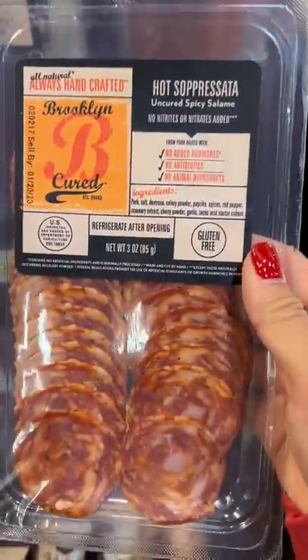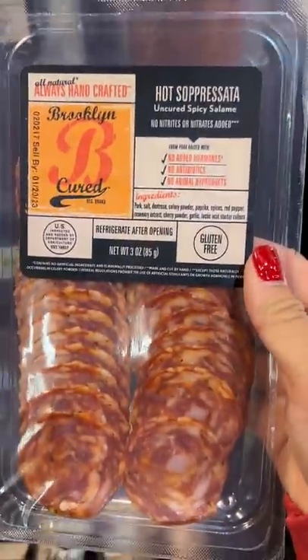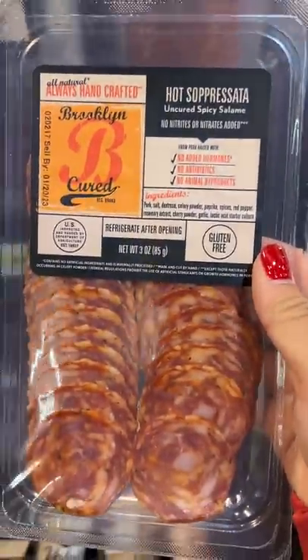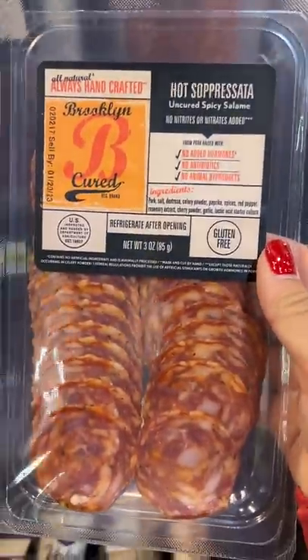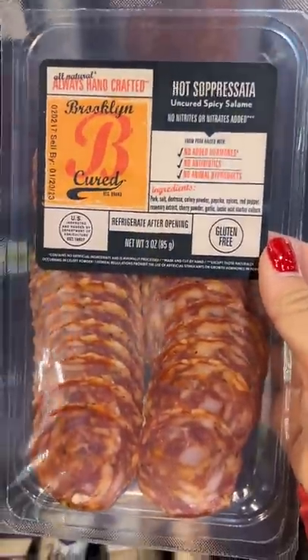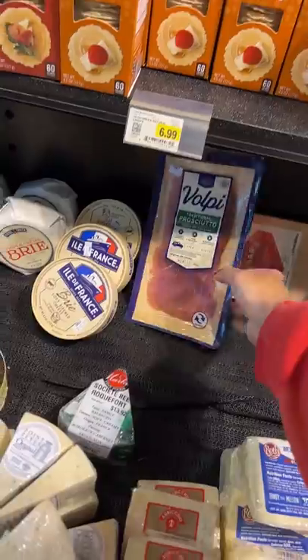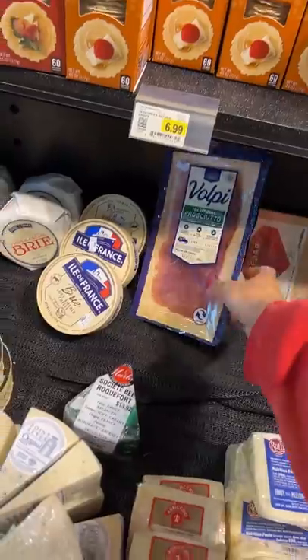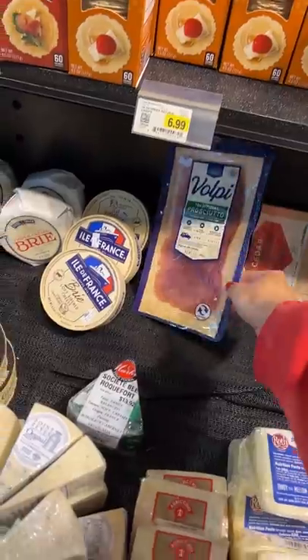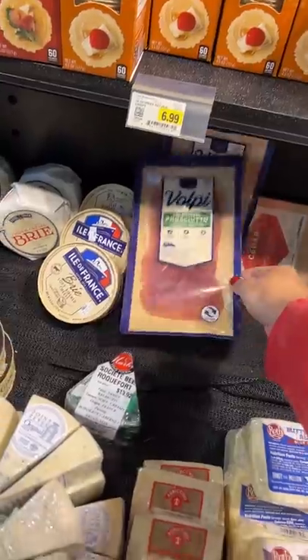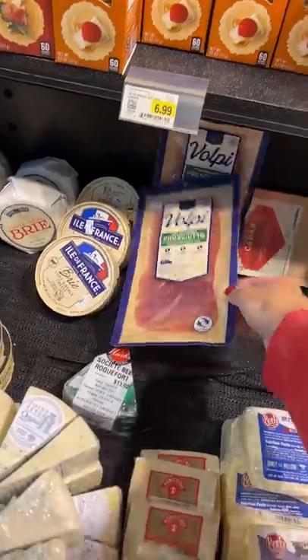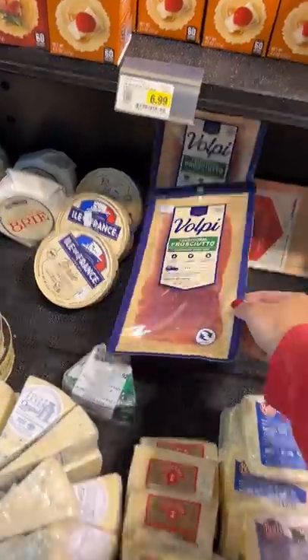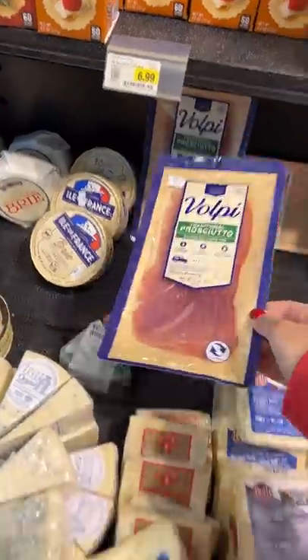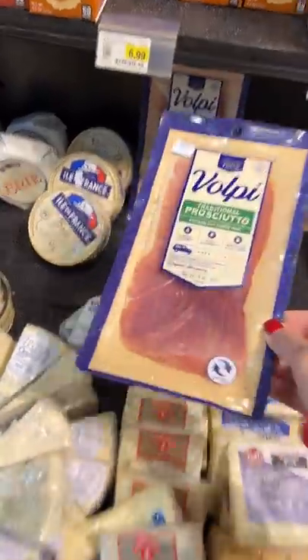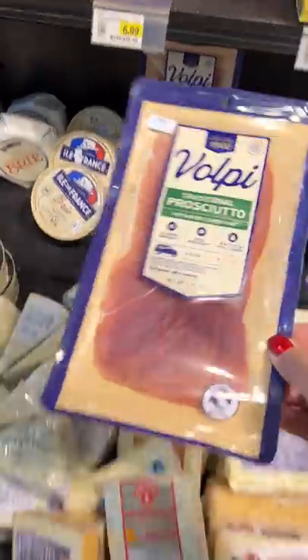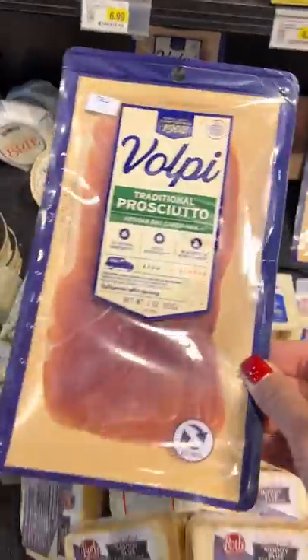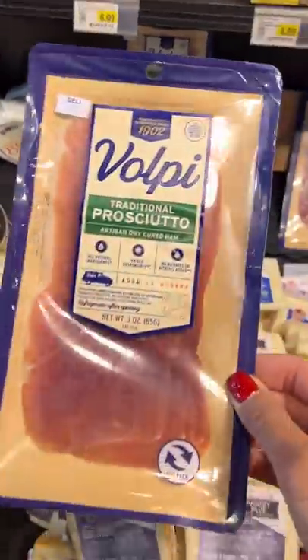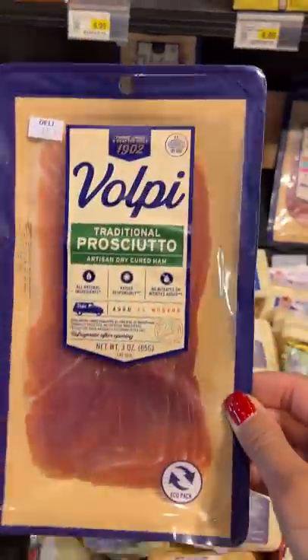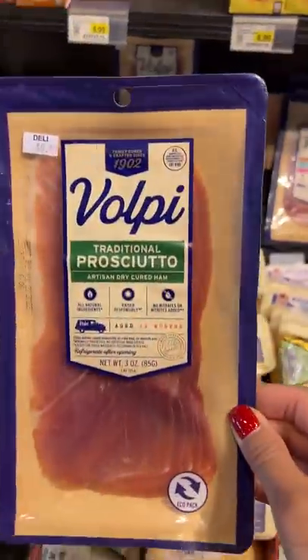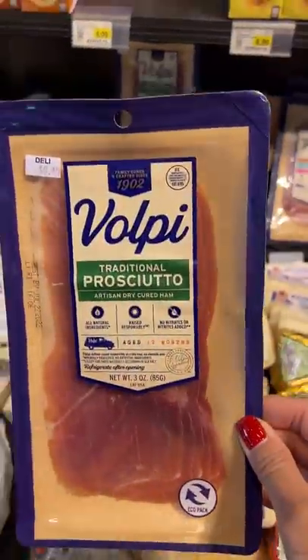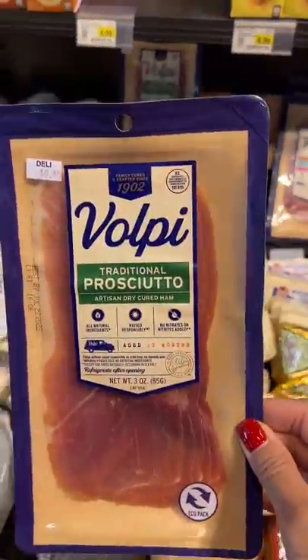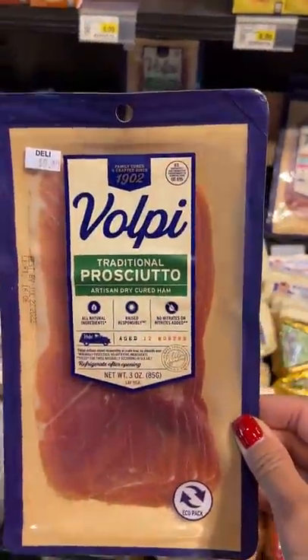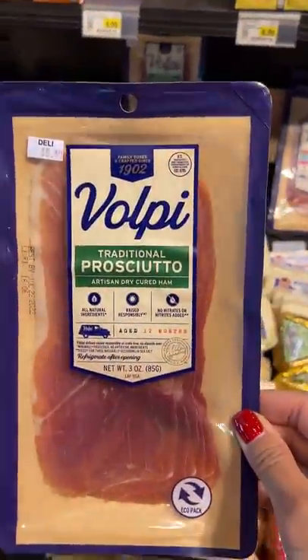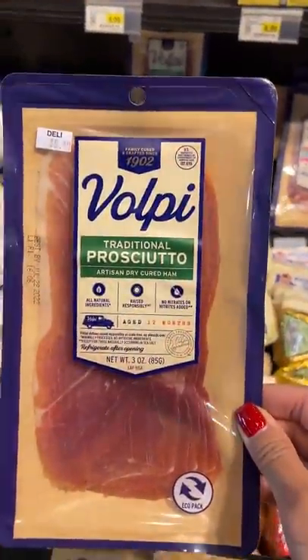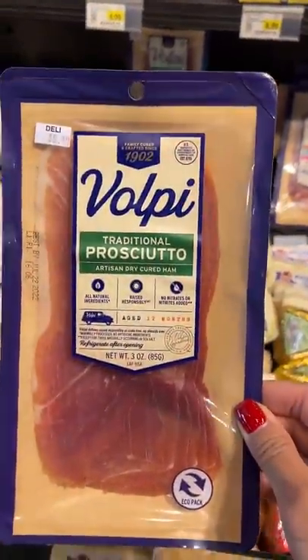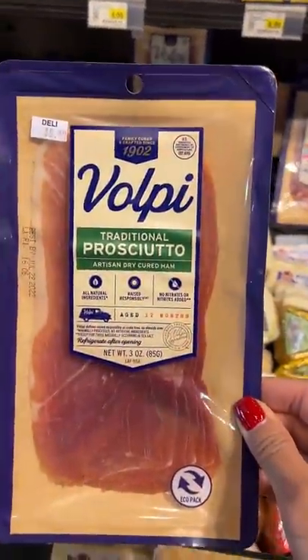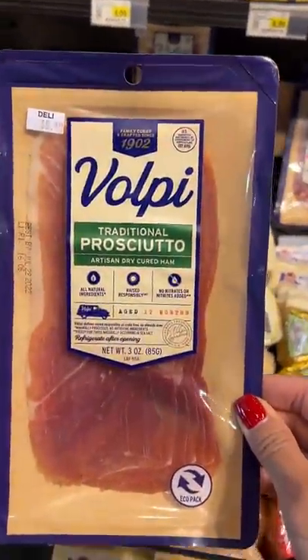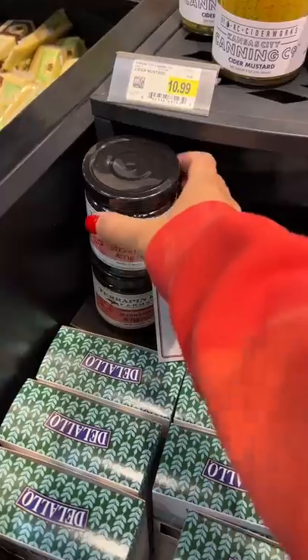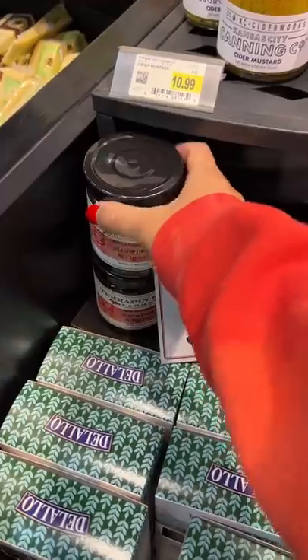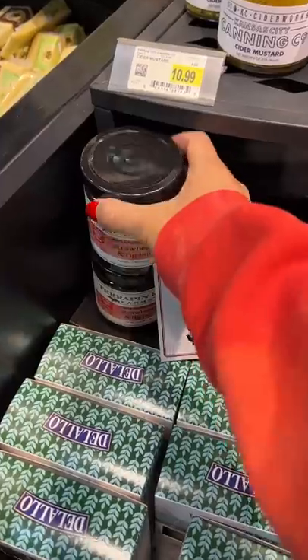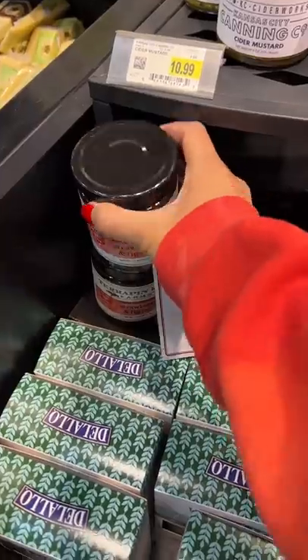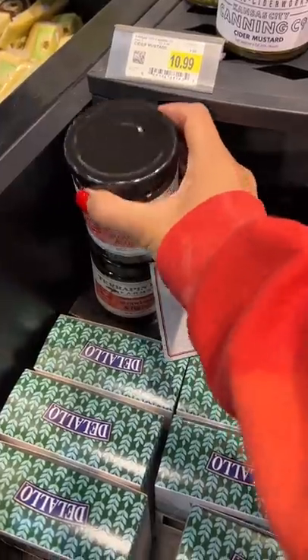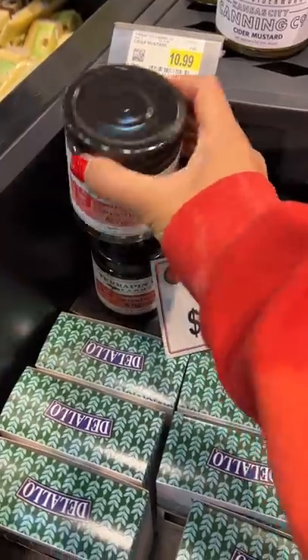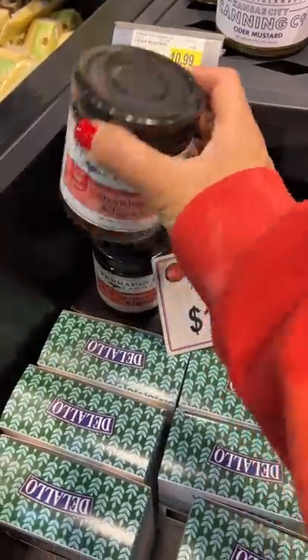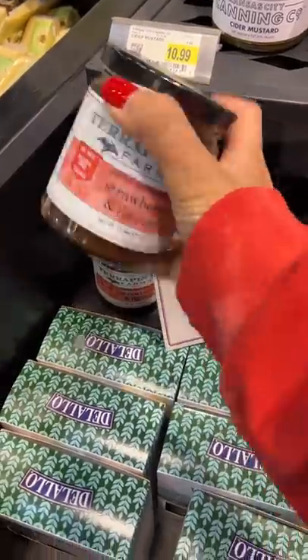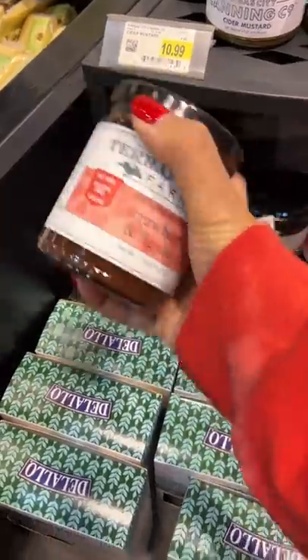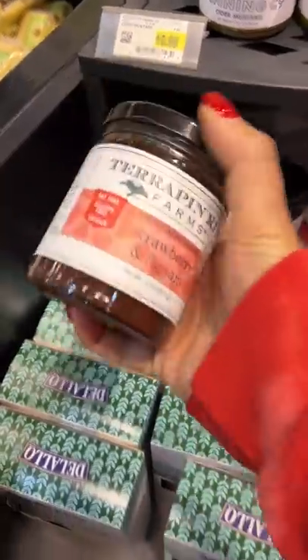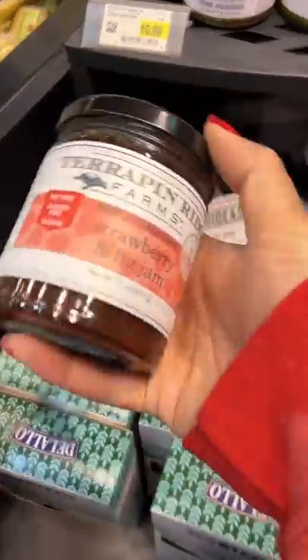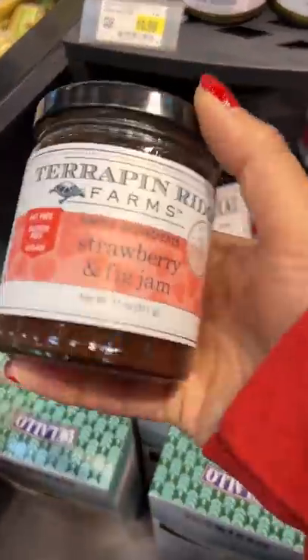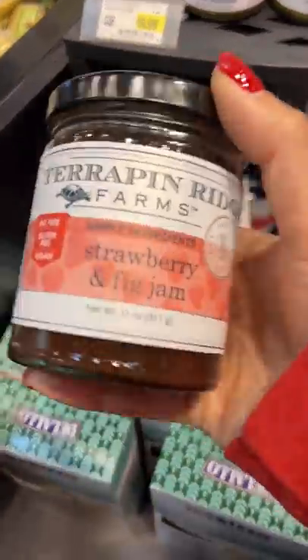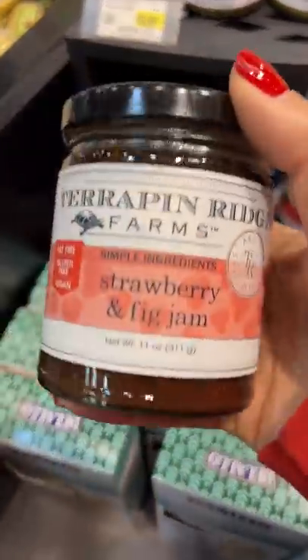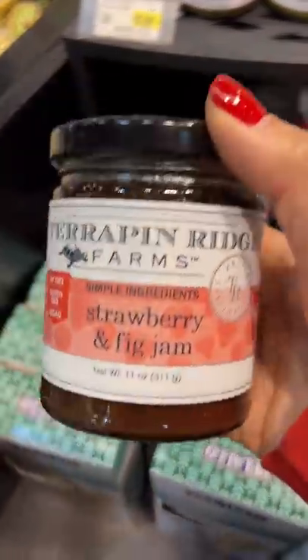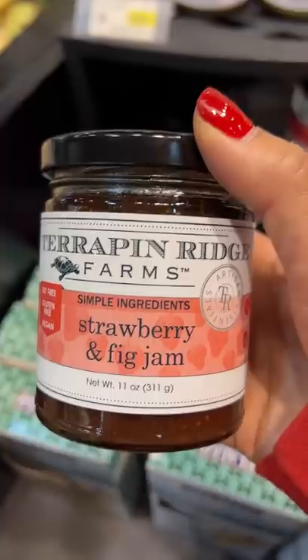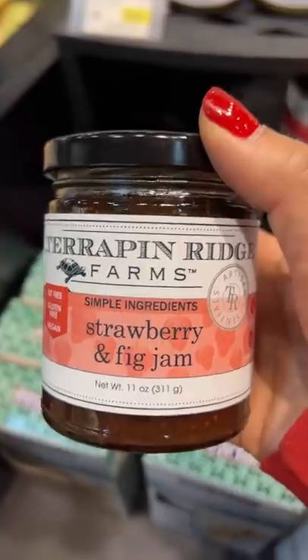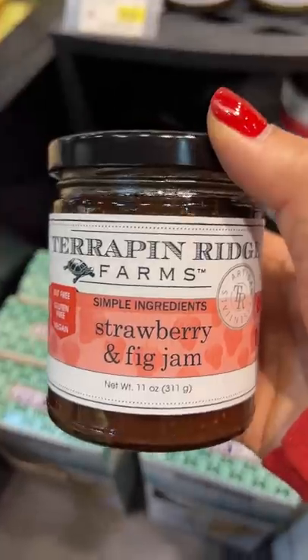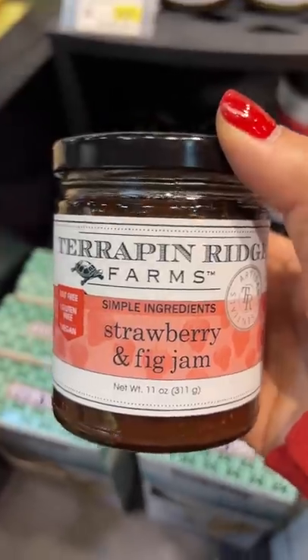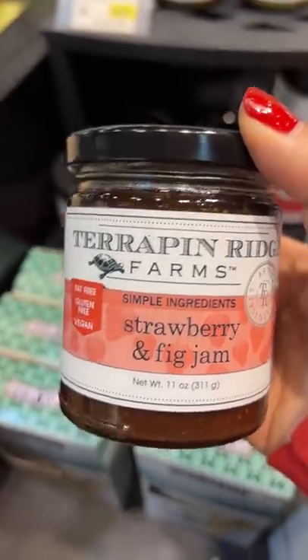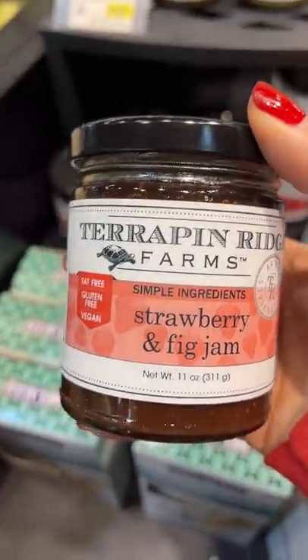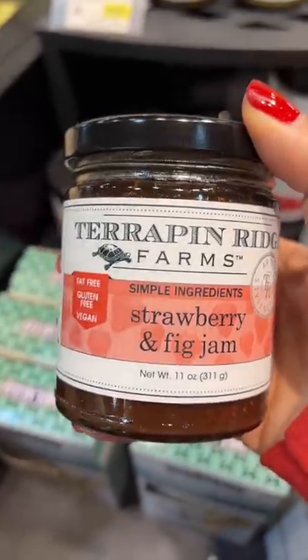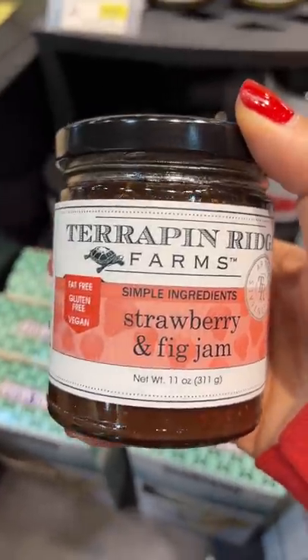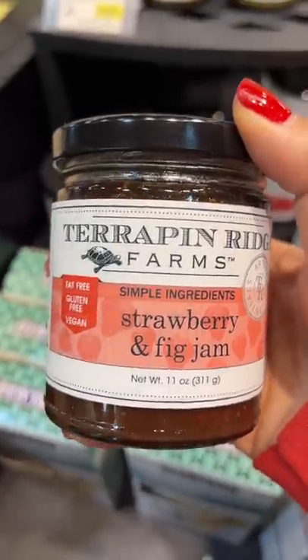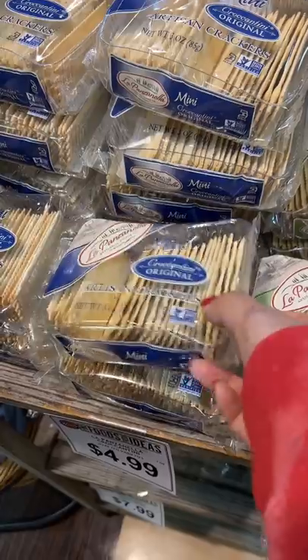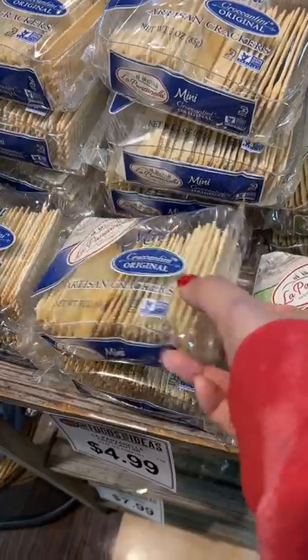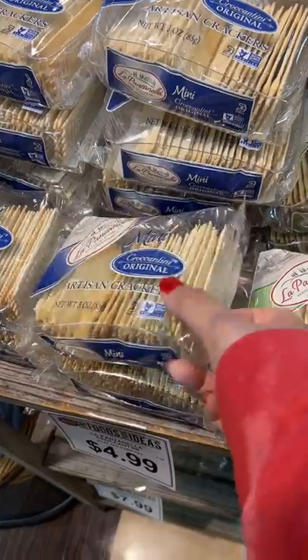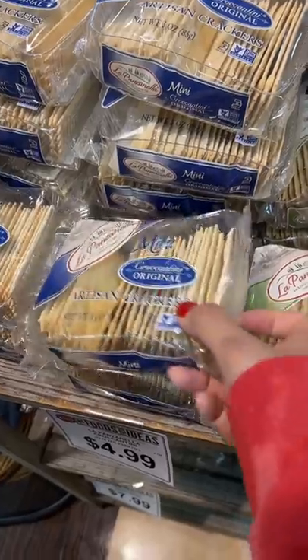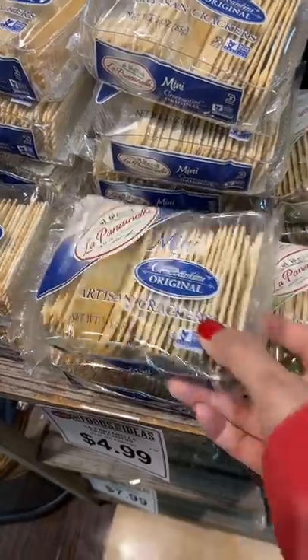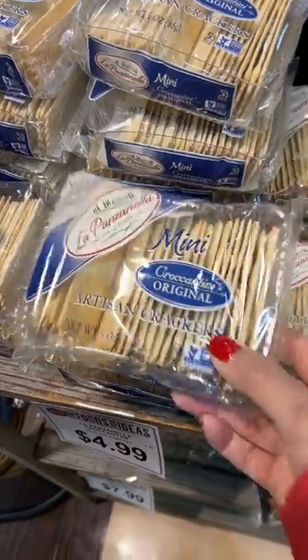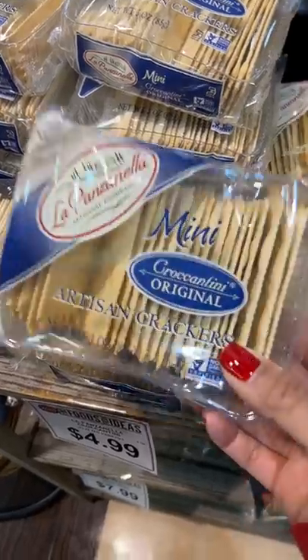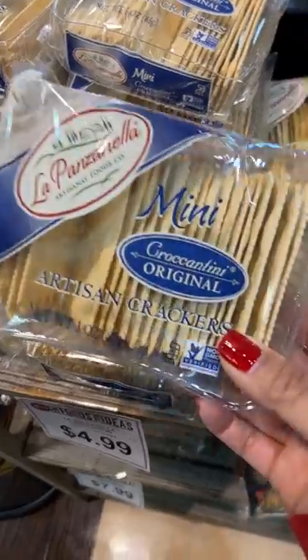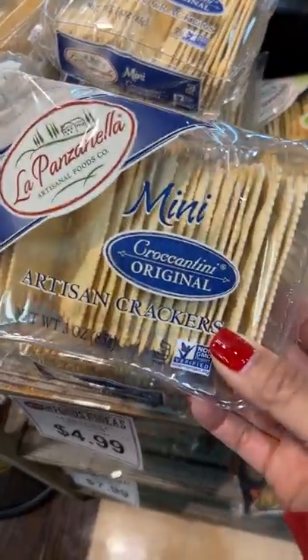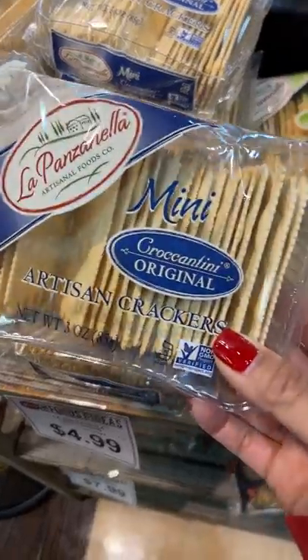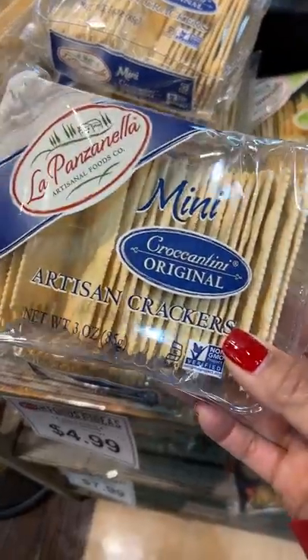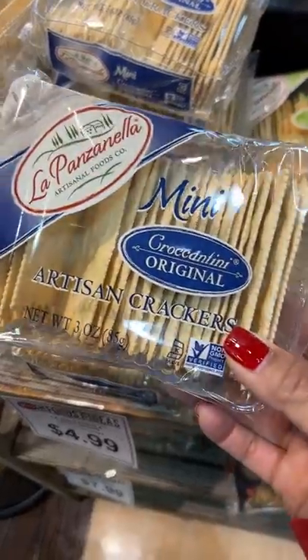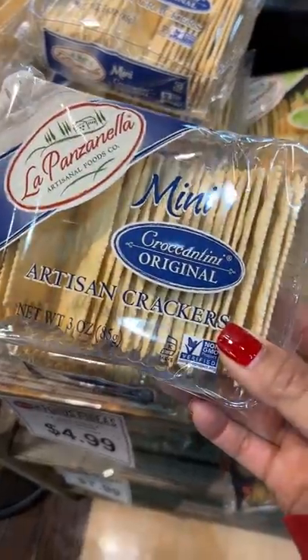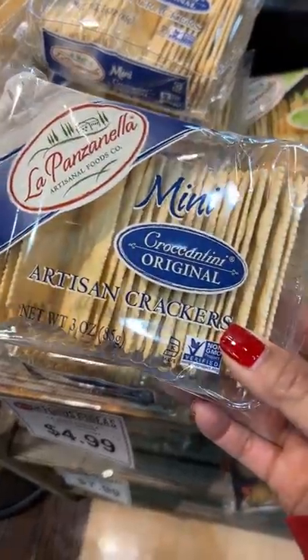I have some jam already at home so I just picked up one of these strawberry and fig jams. Then I got some crackers, bruschetta, and stuffed blue cheese olives.